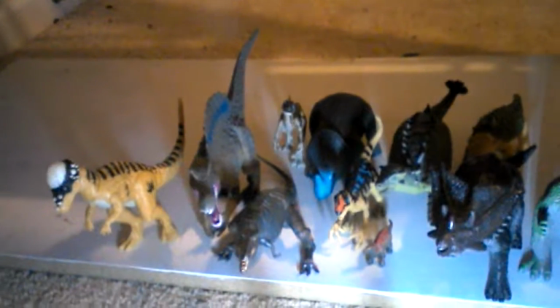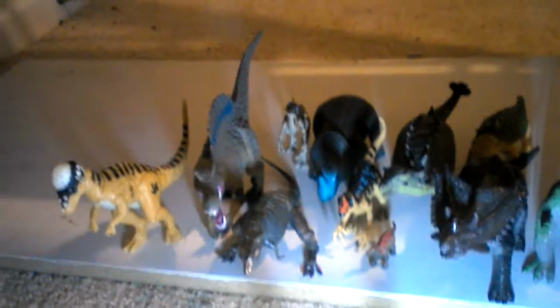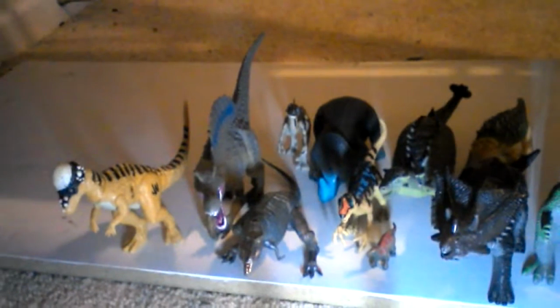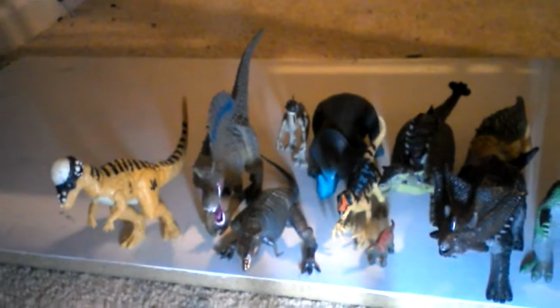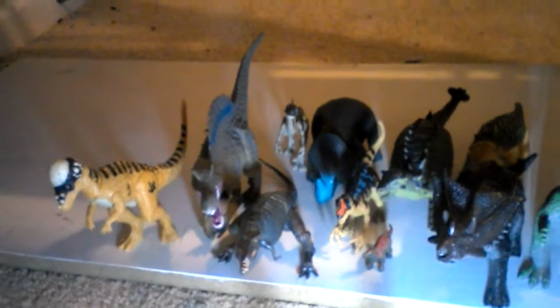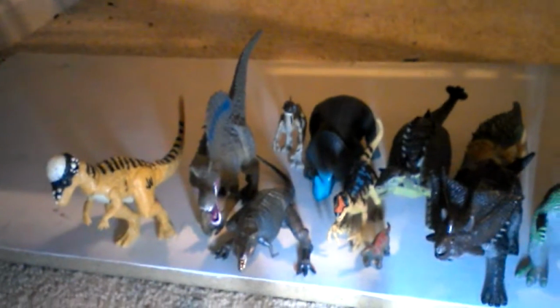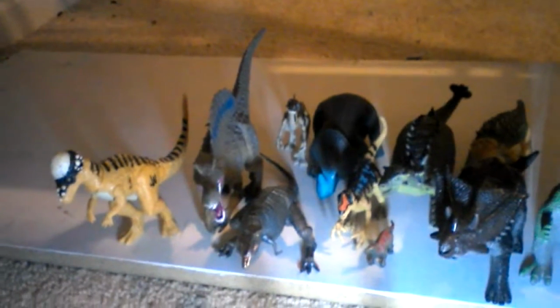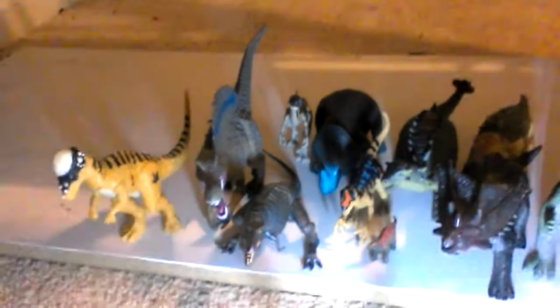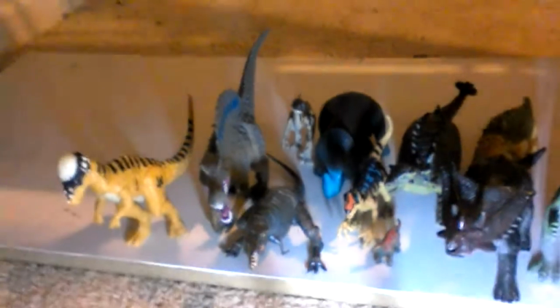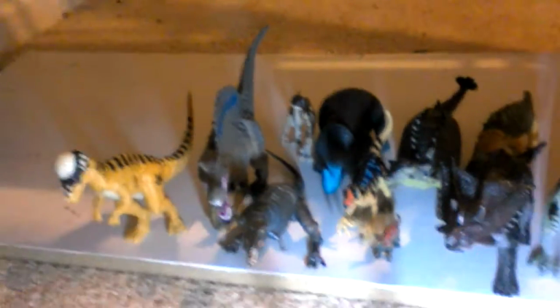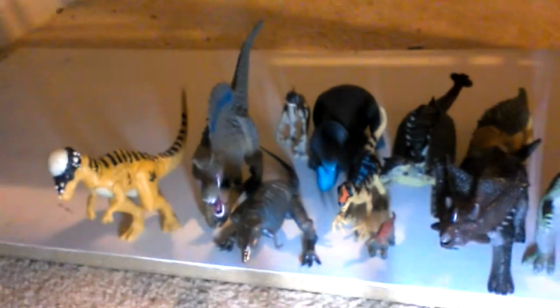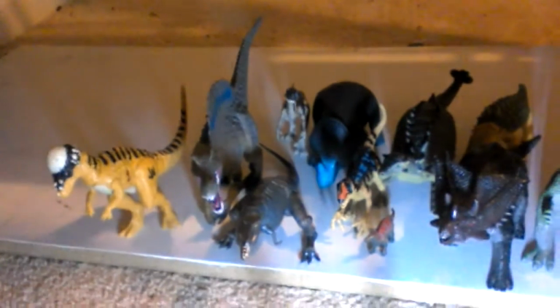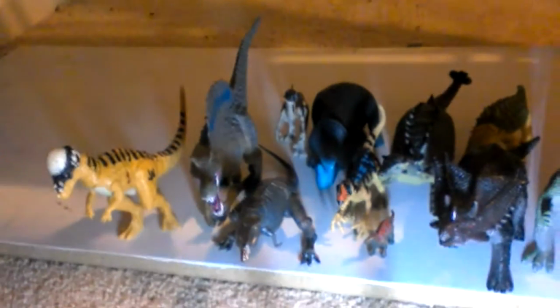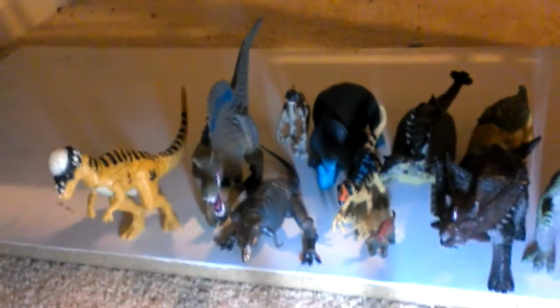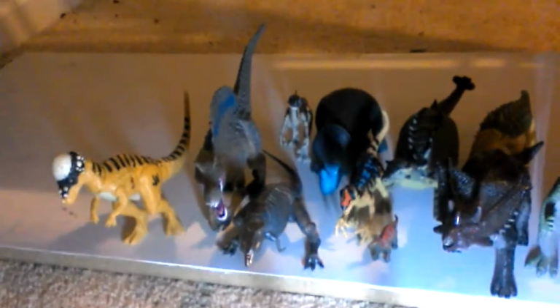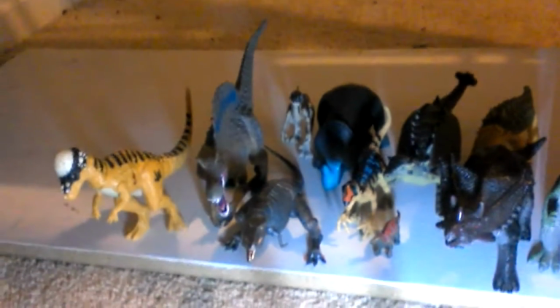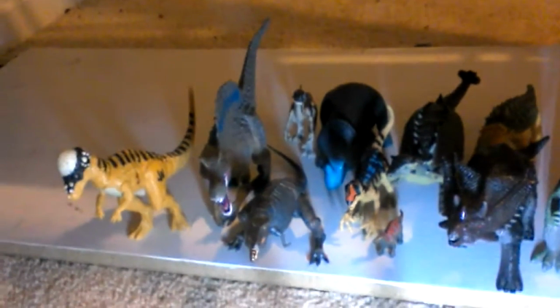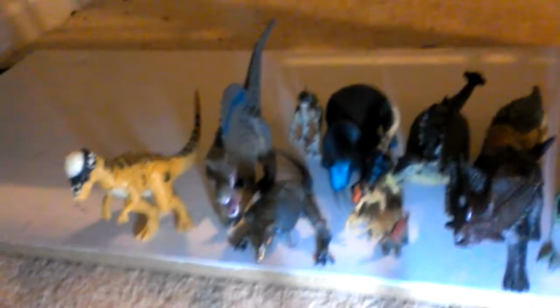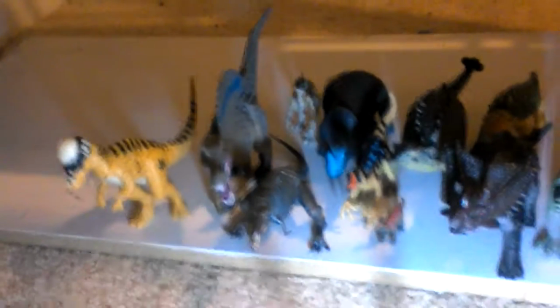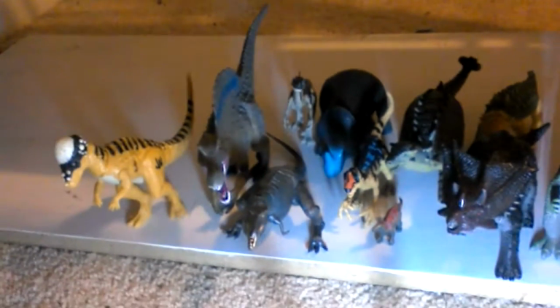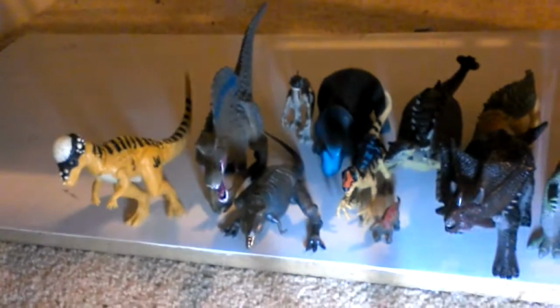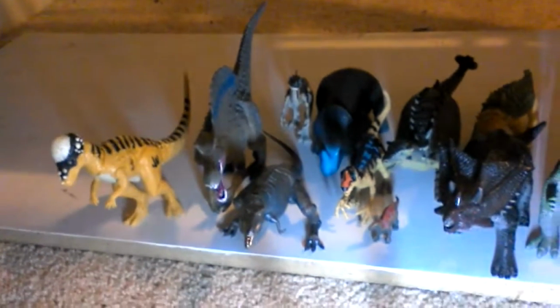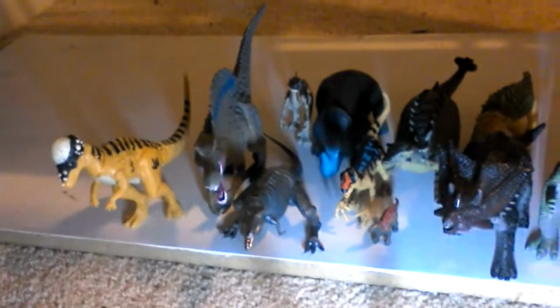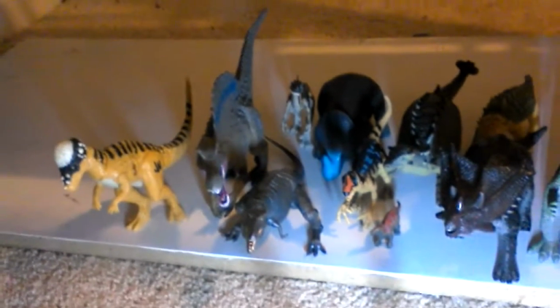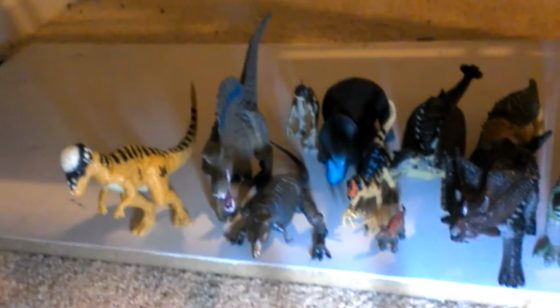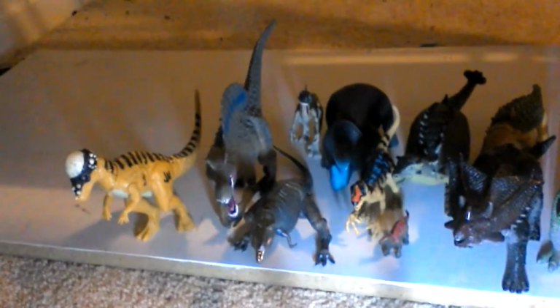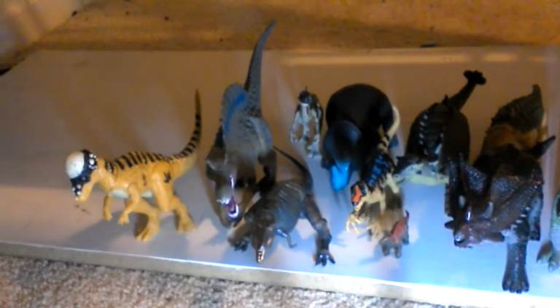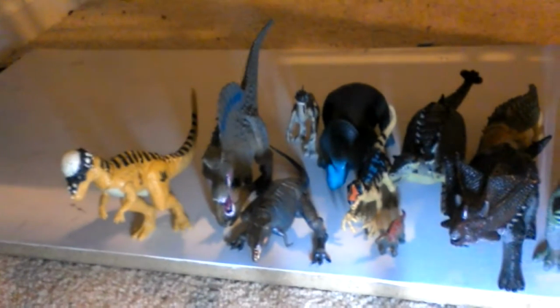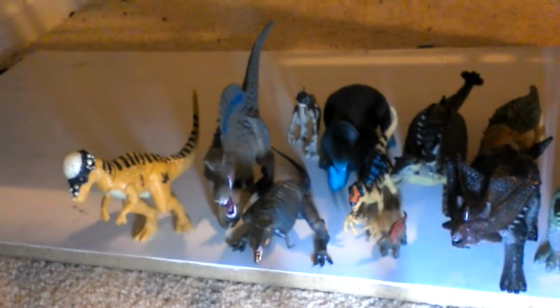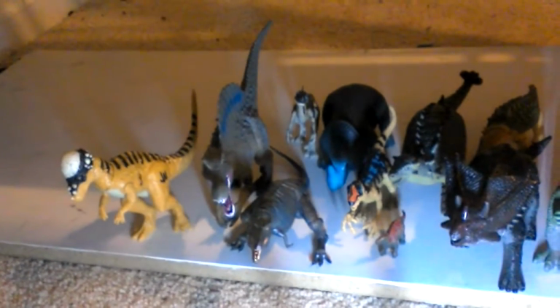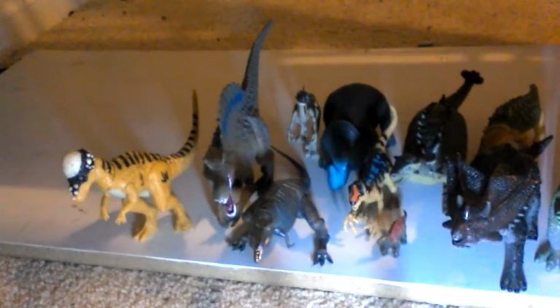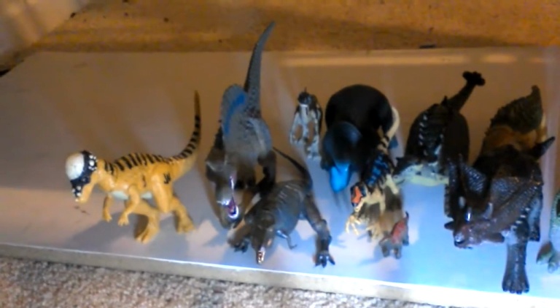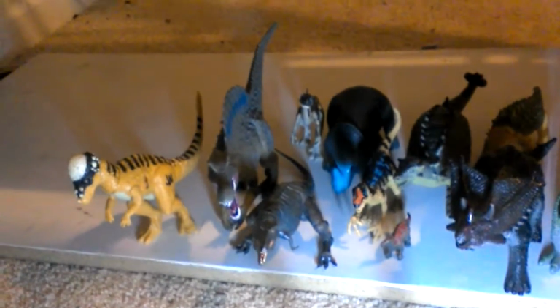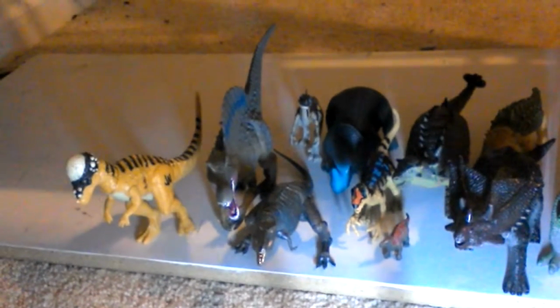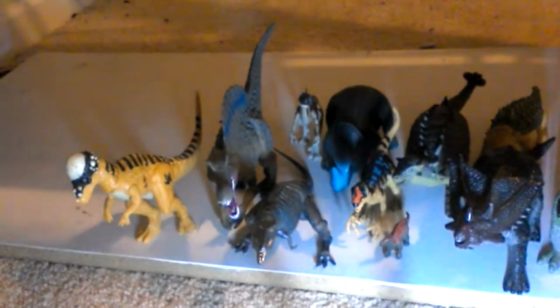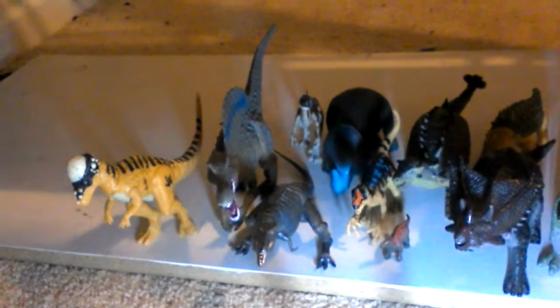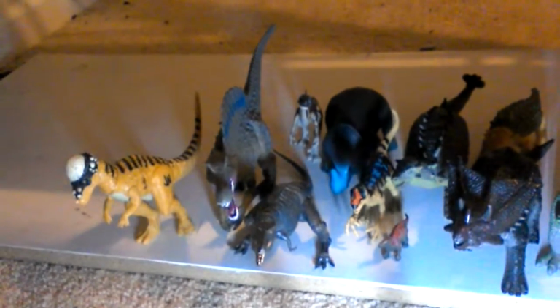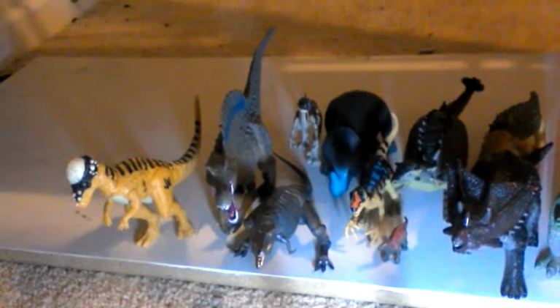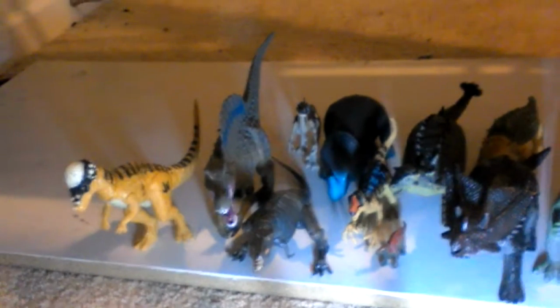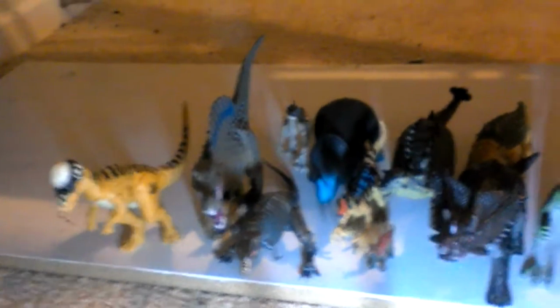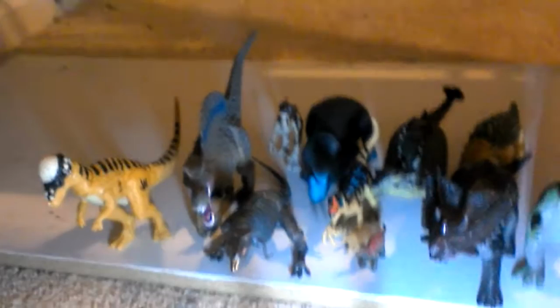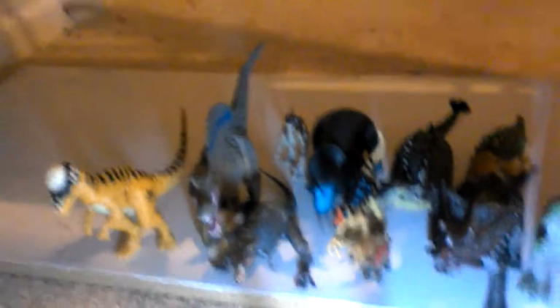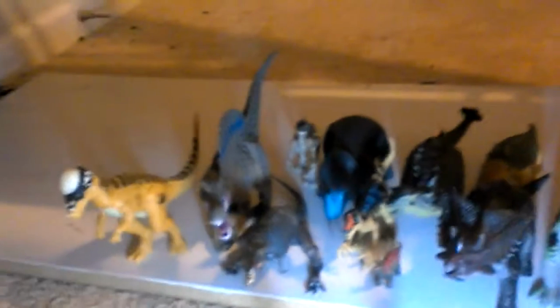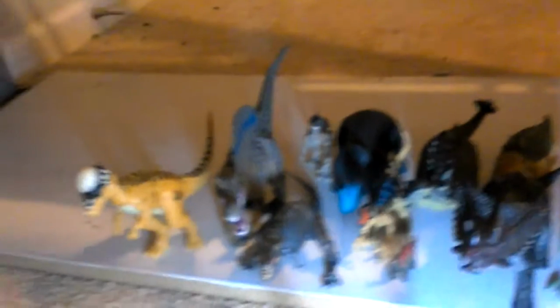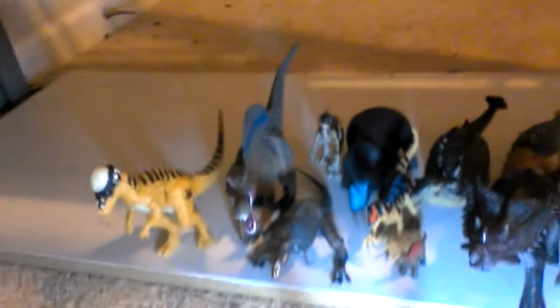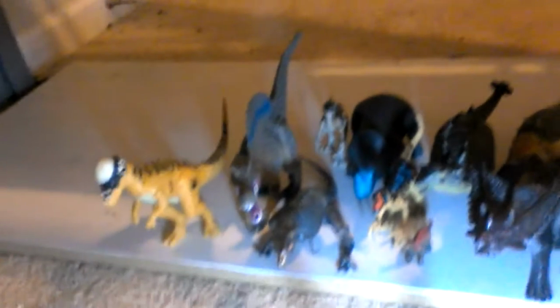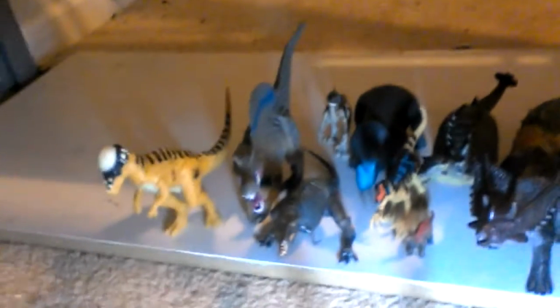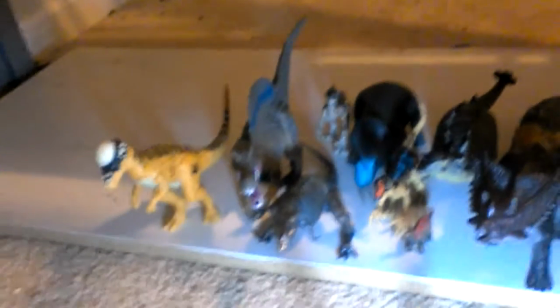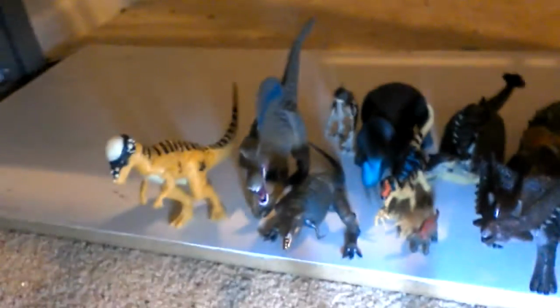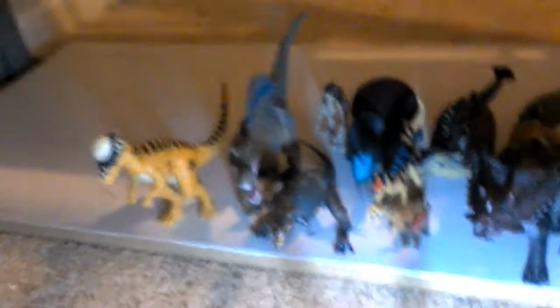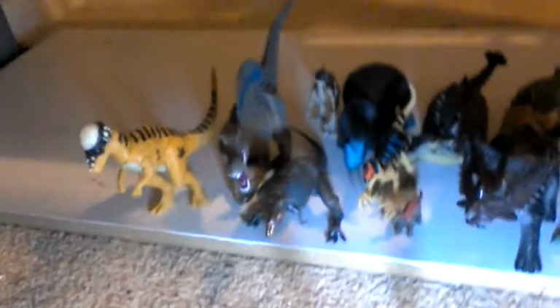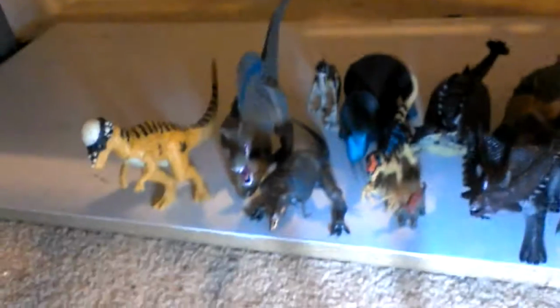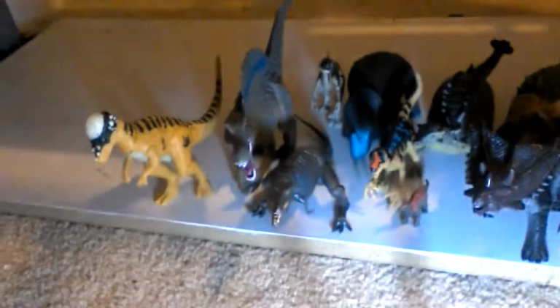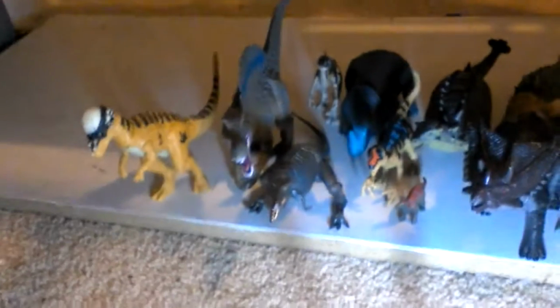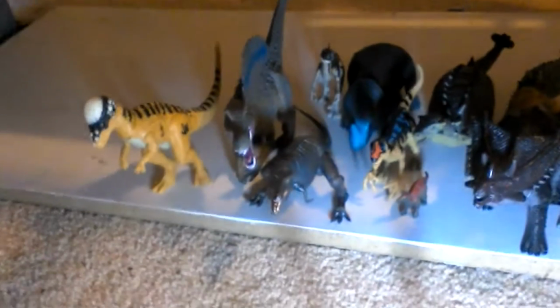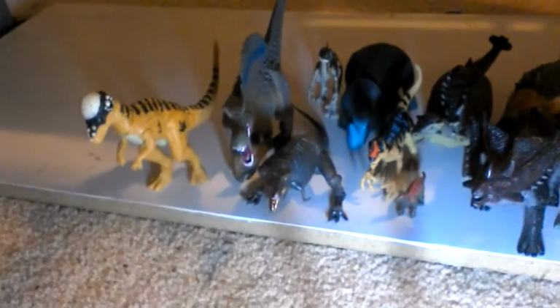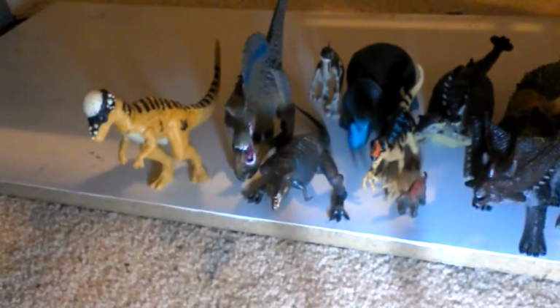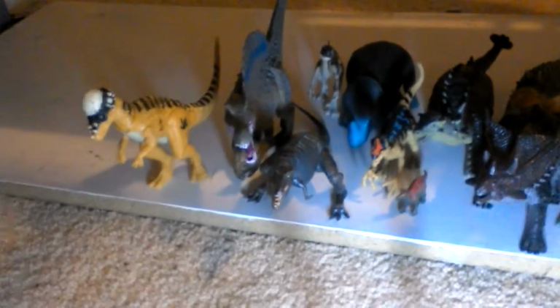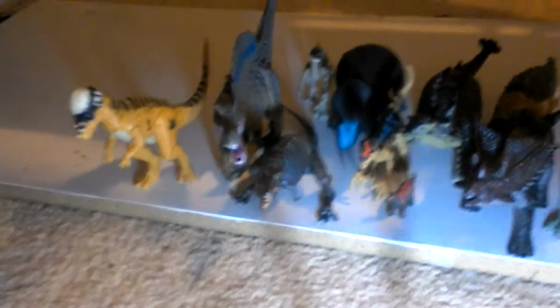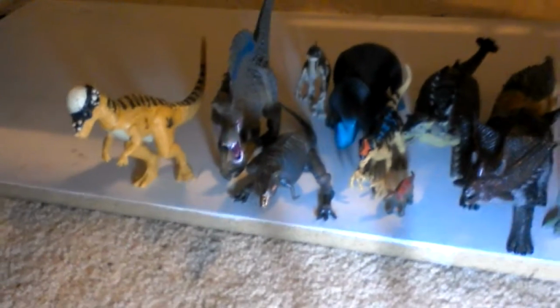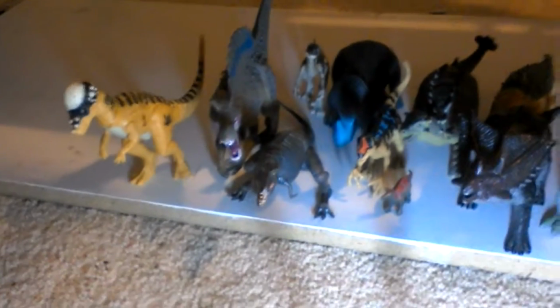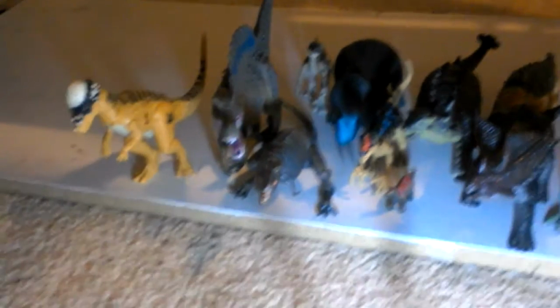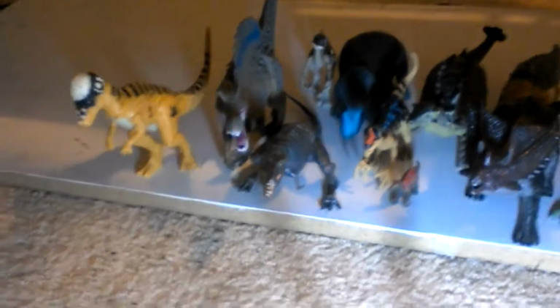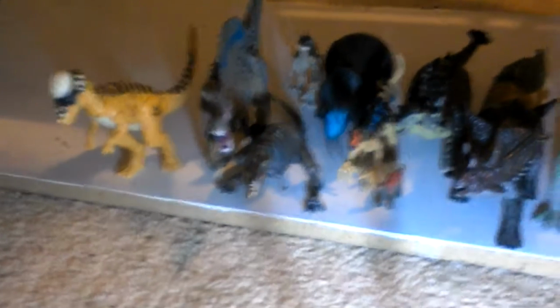Hello there guys, this is Cloud the Dinosaur King and today I'm back with another video. Today we will be looking at my dinosaur collection.